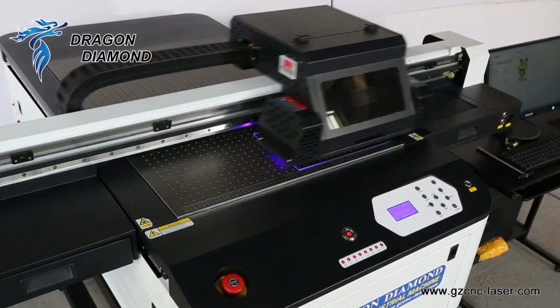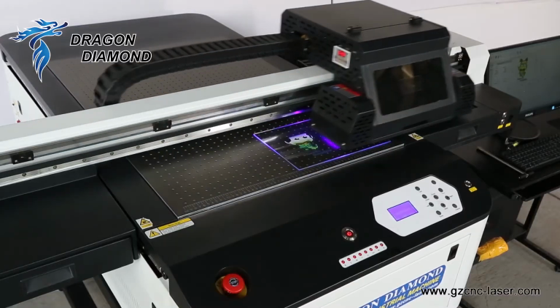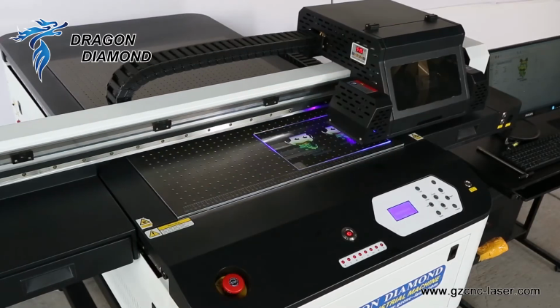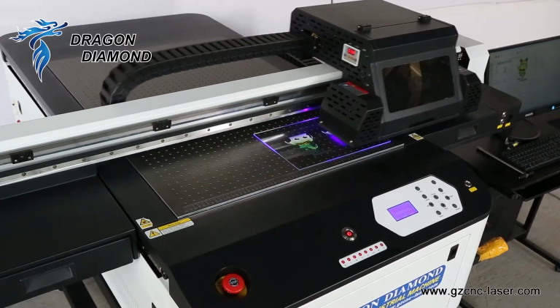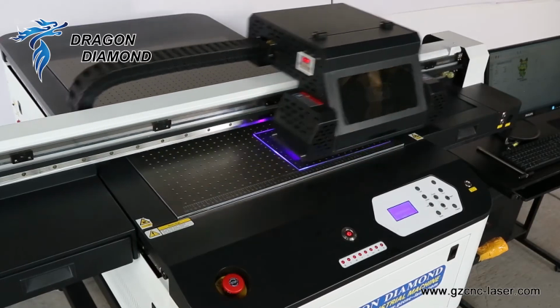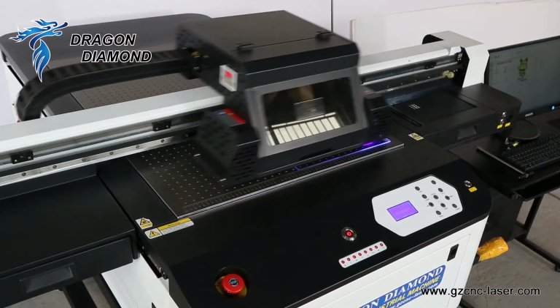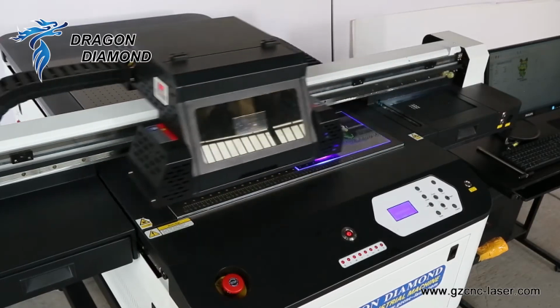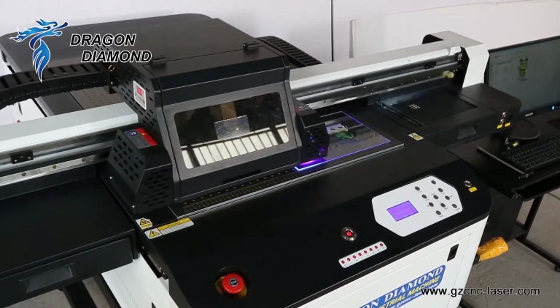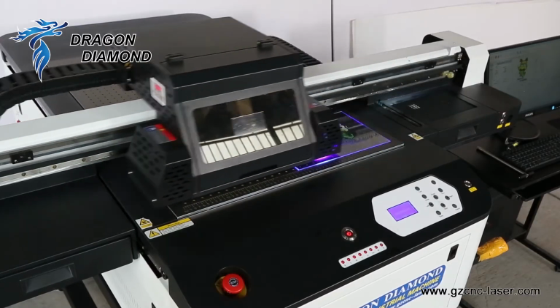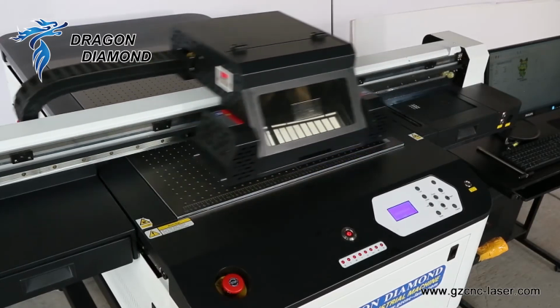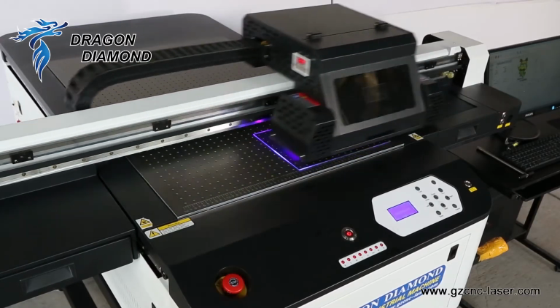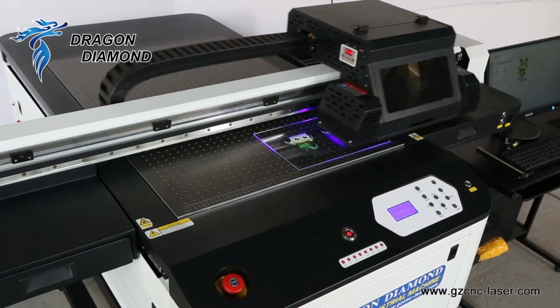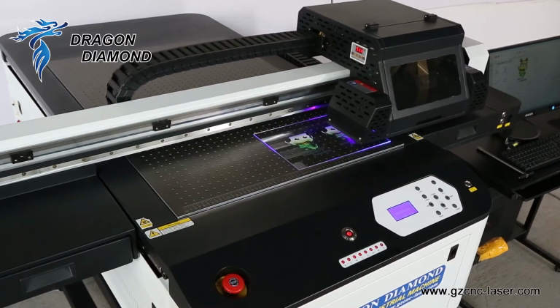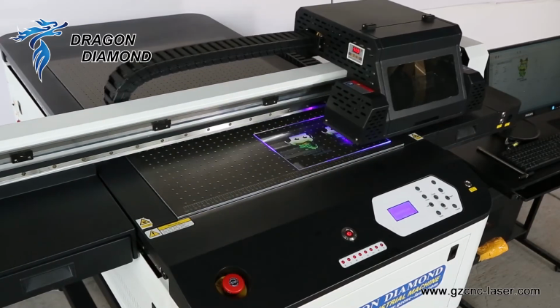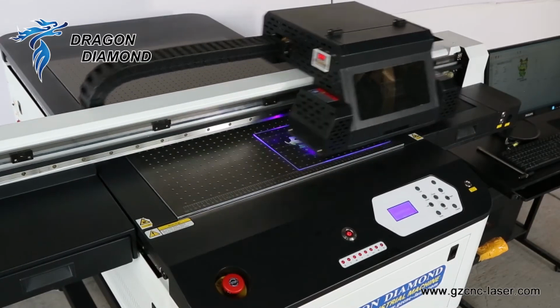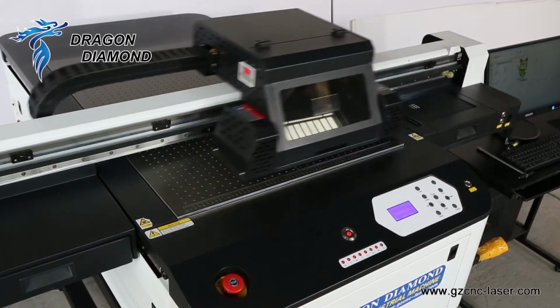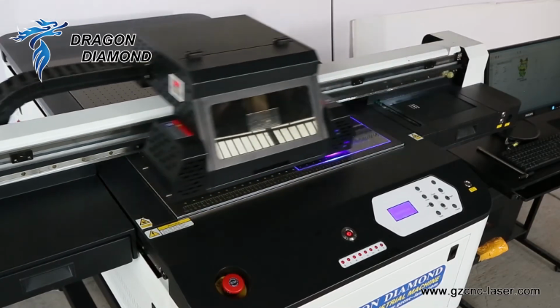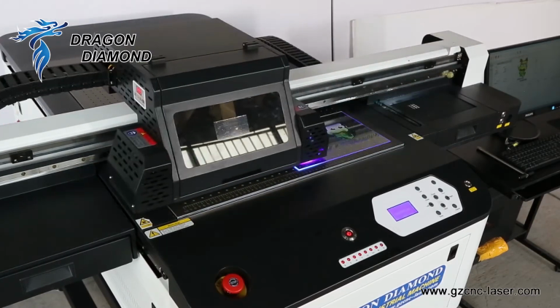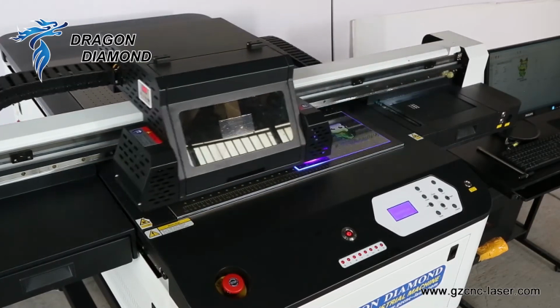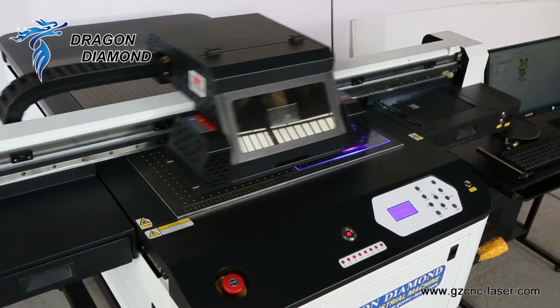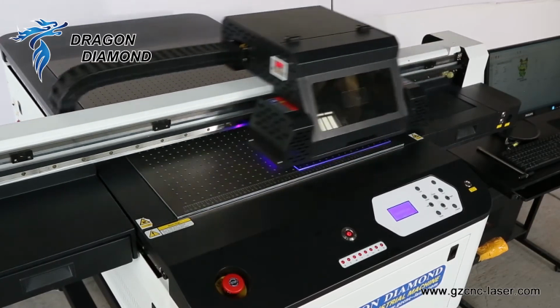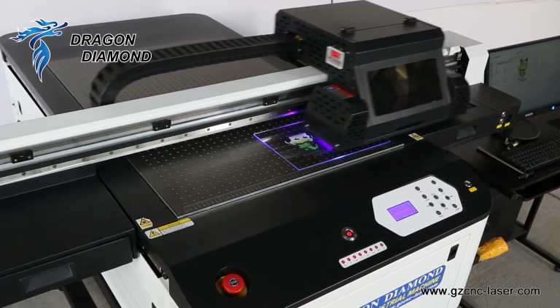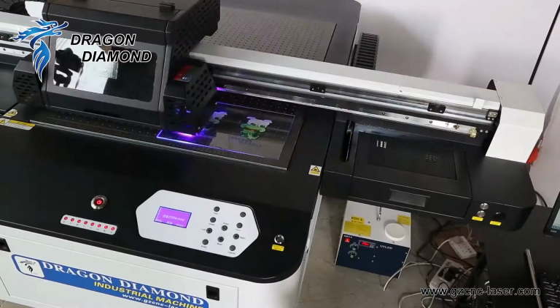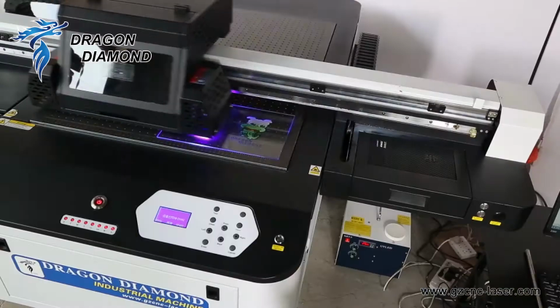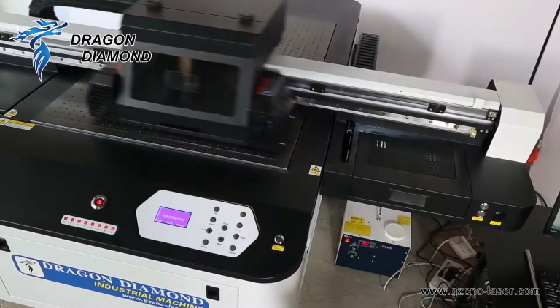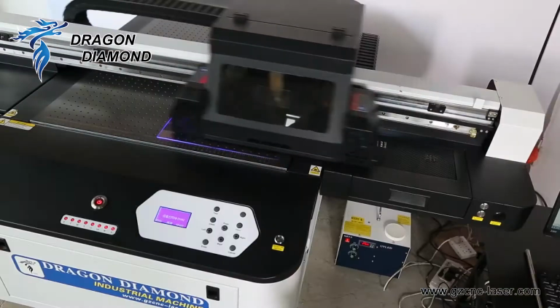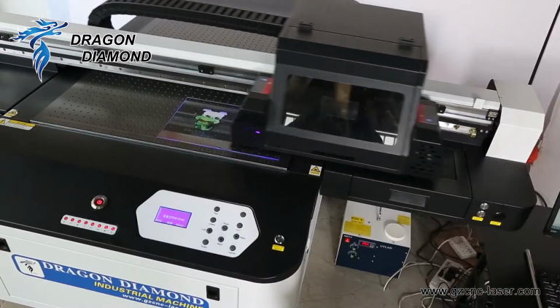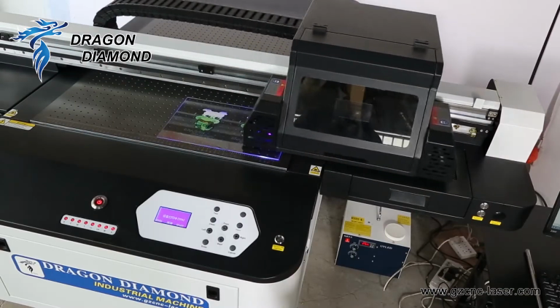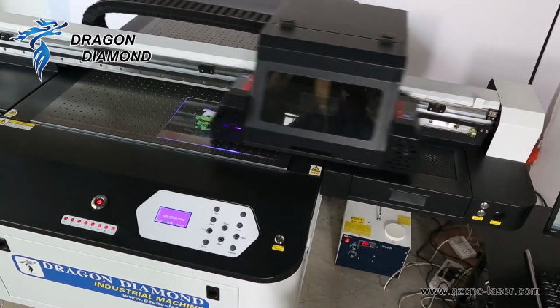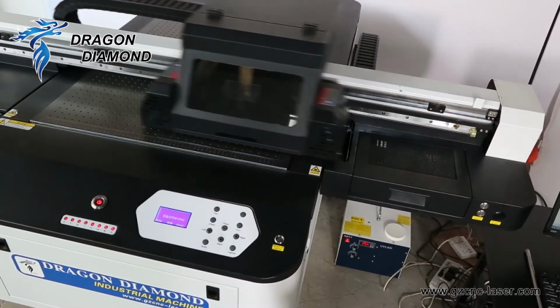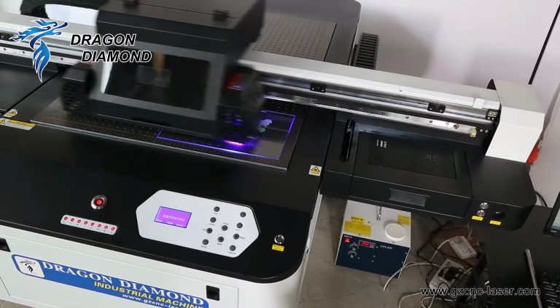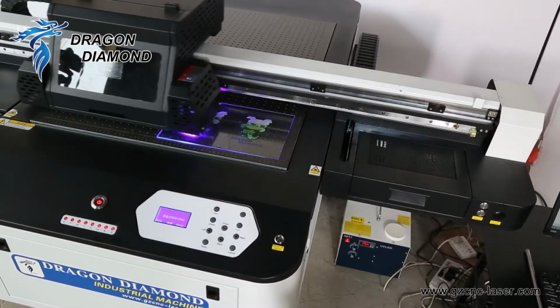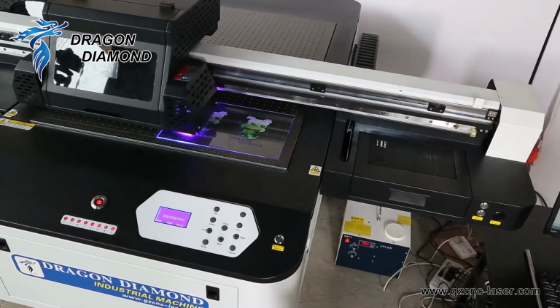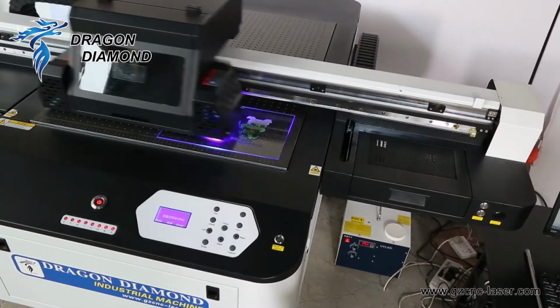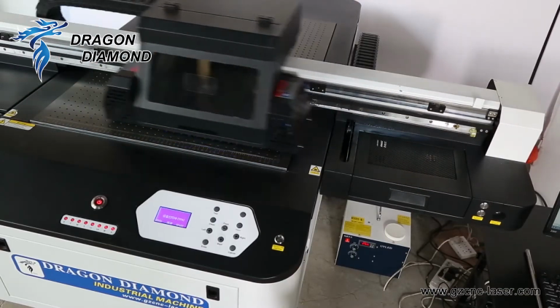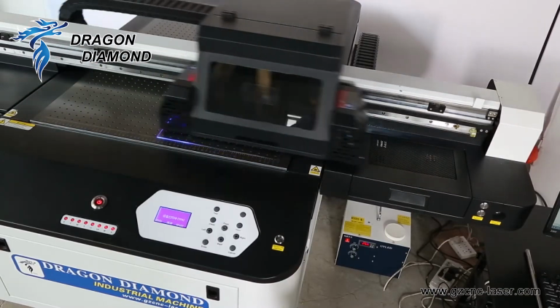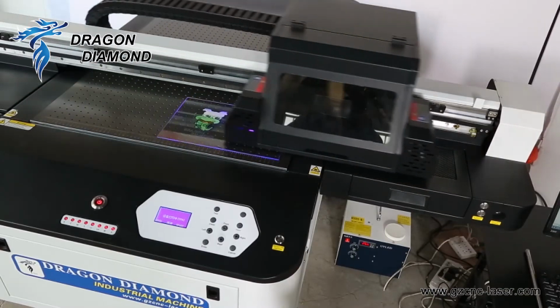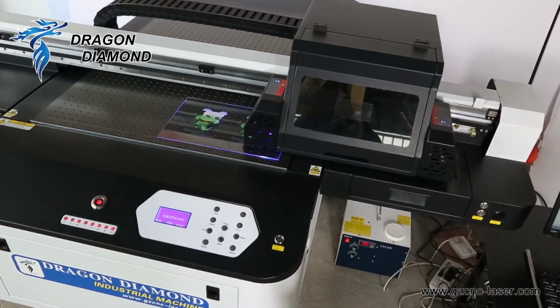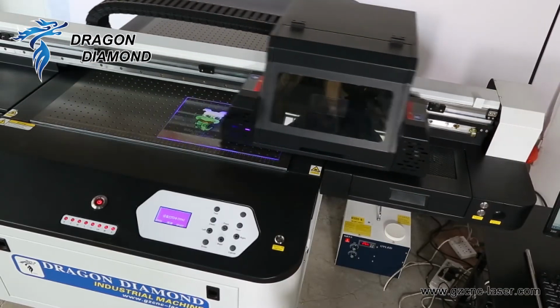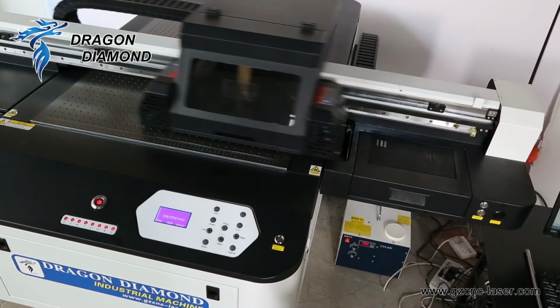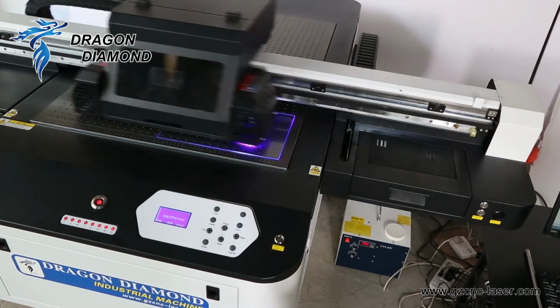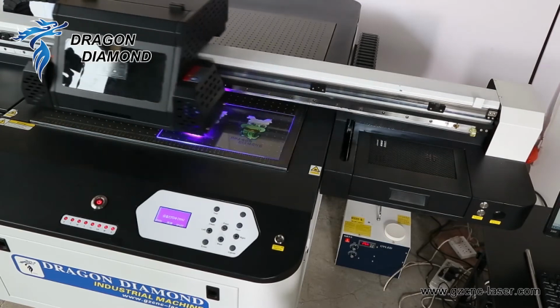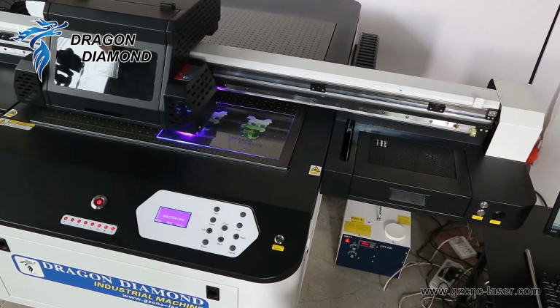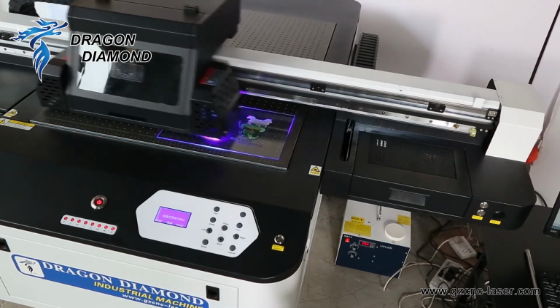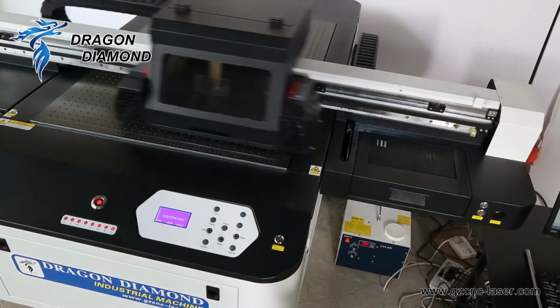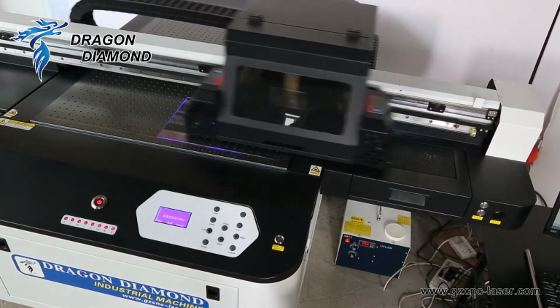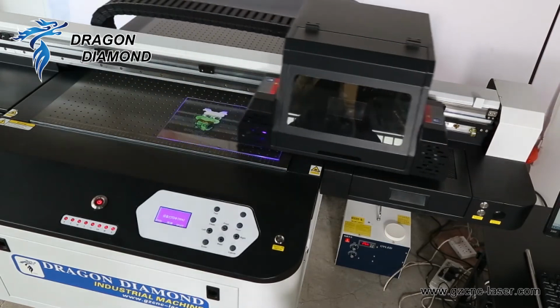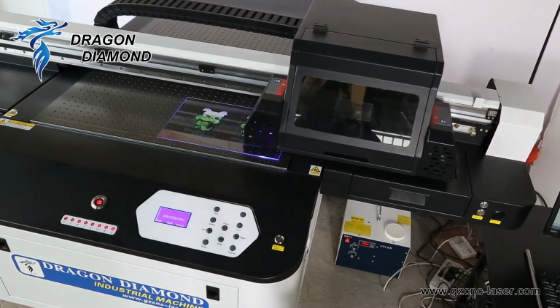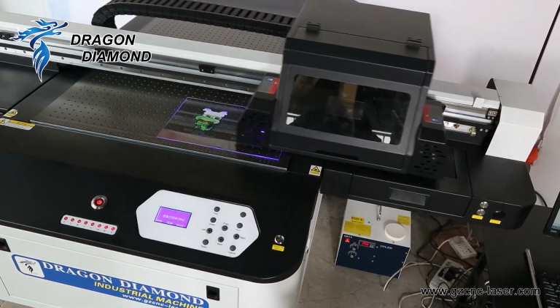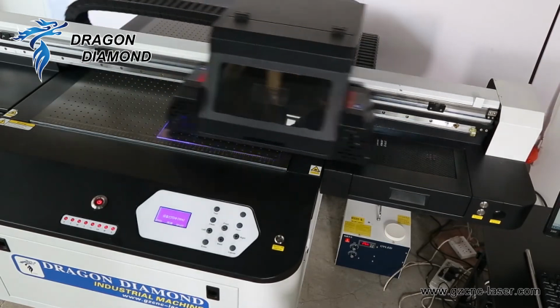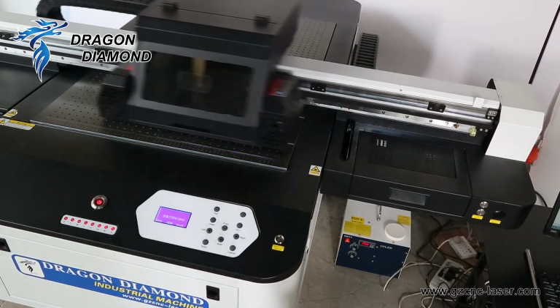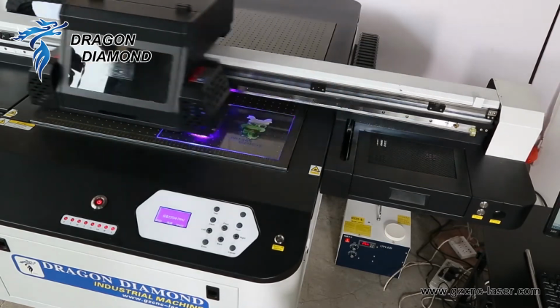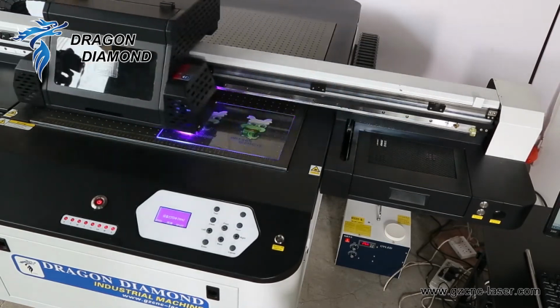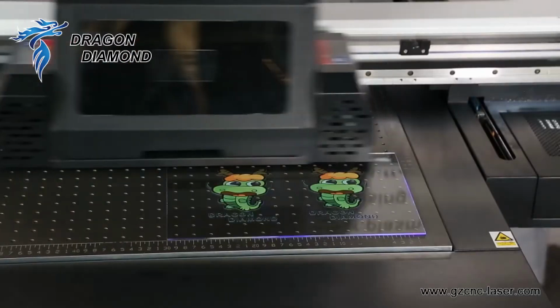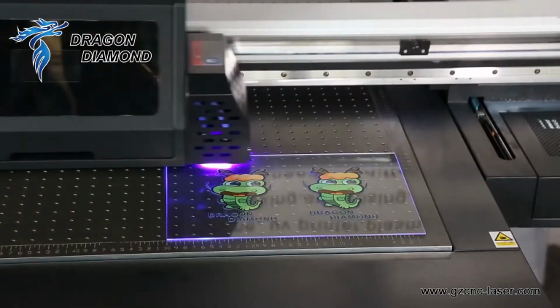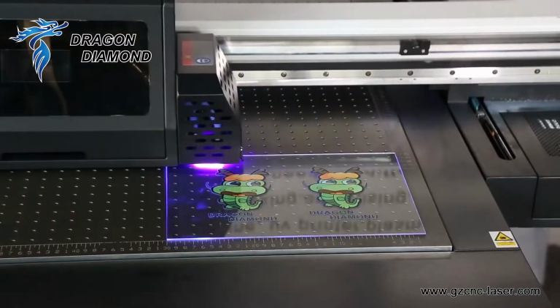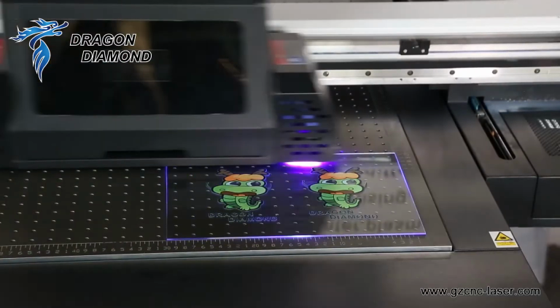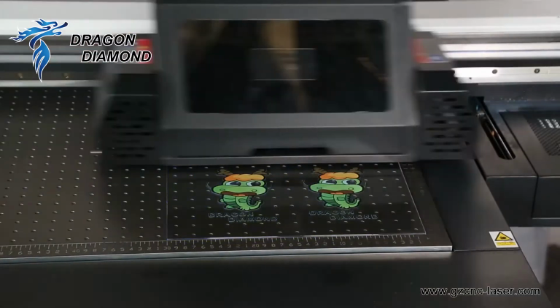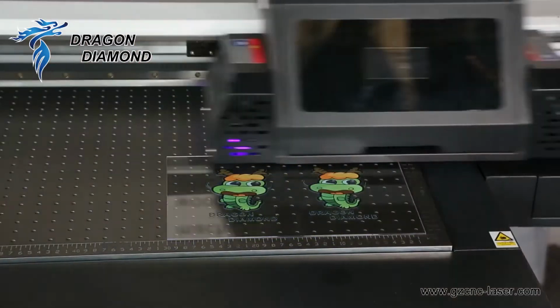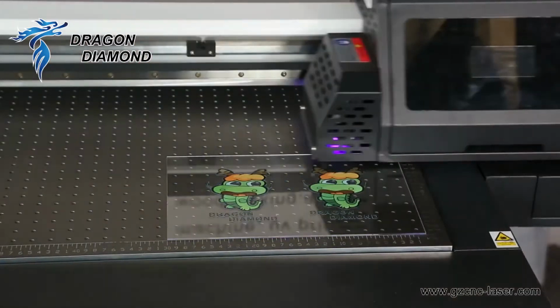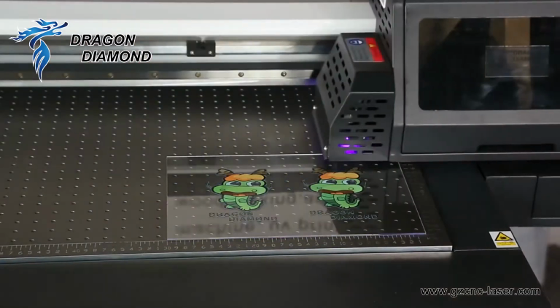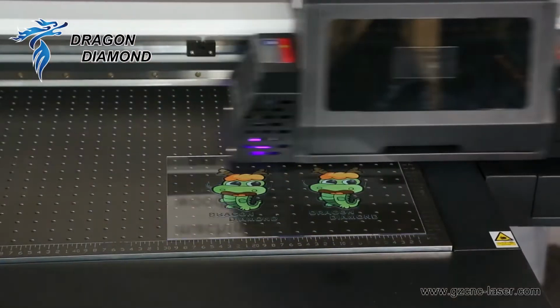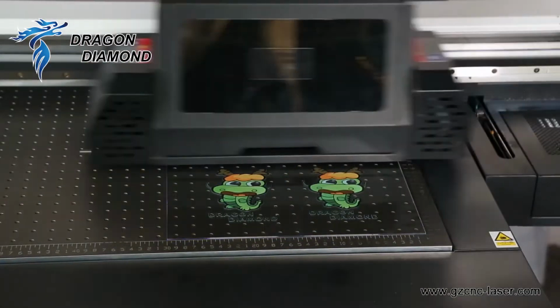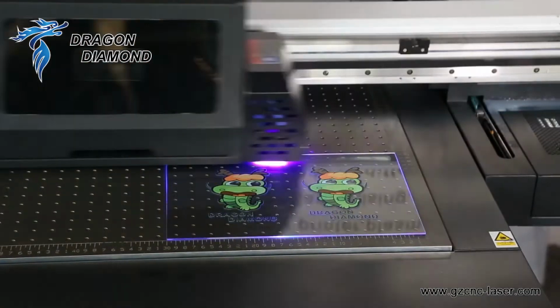The vacuum table with vertical table can accommodate a height of up to 20 cm for all kinds of materials, including fixed materials.